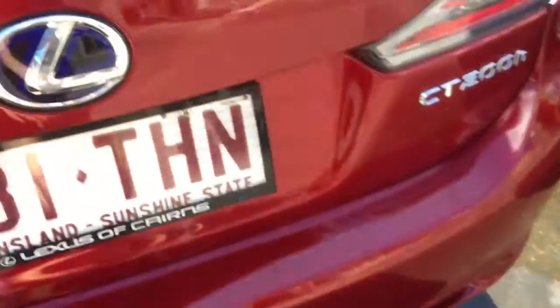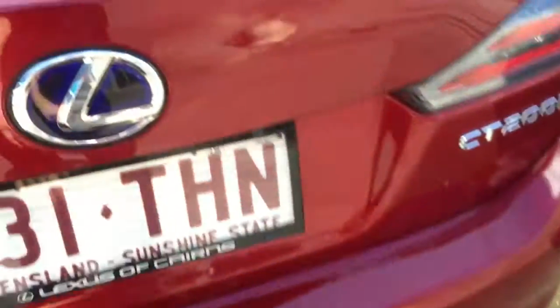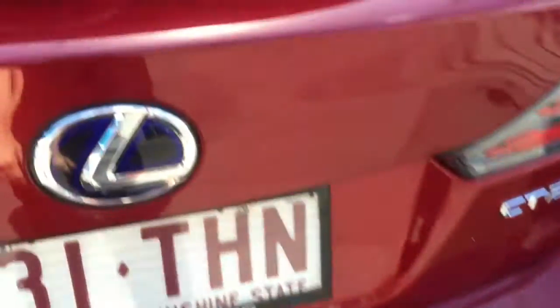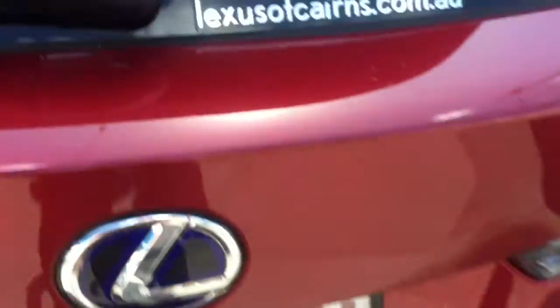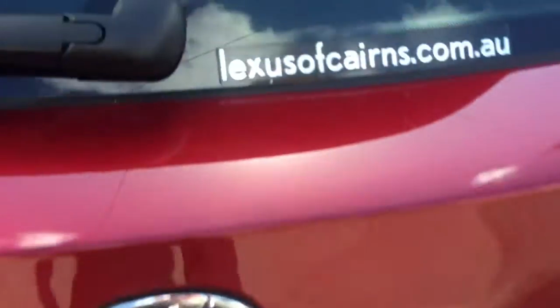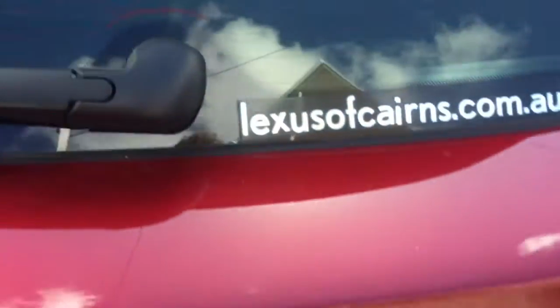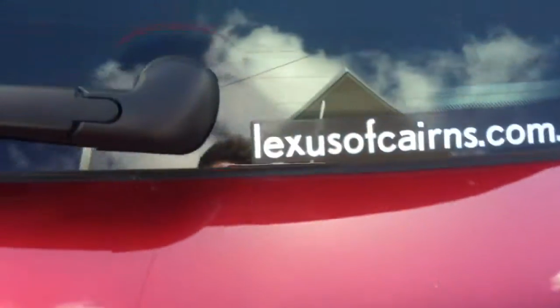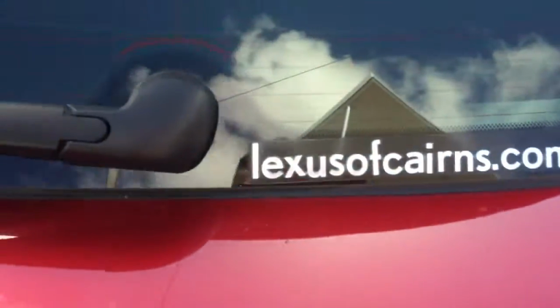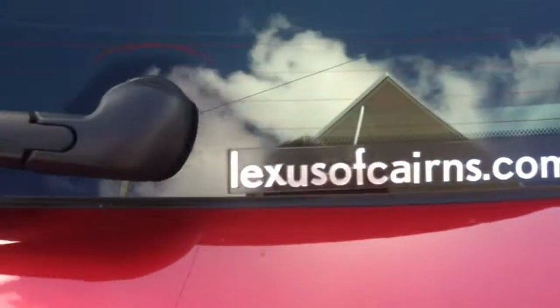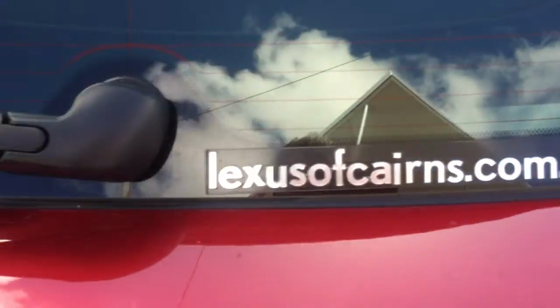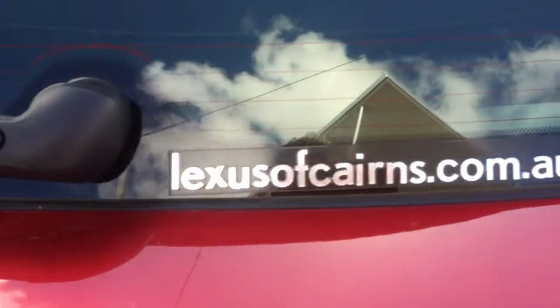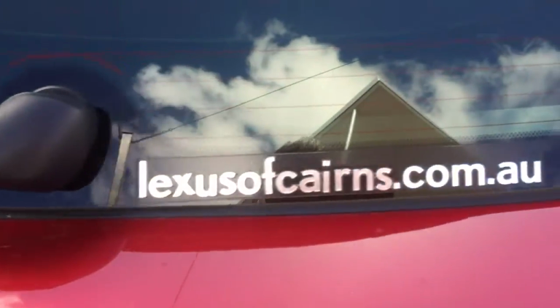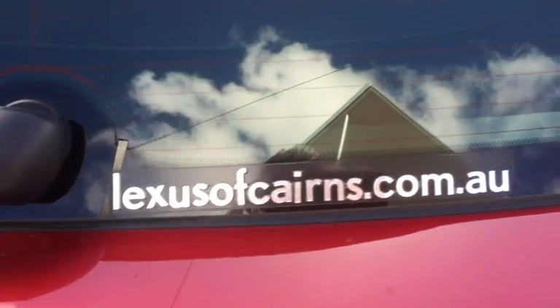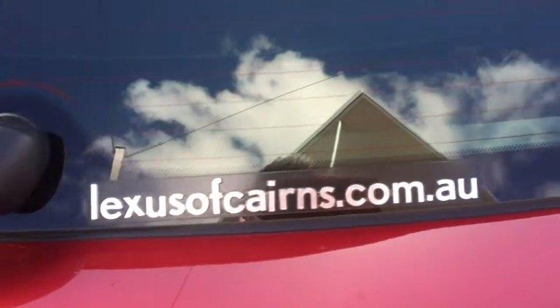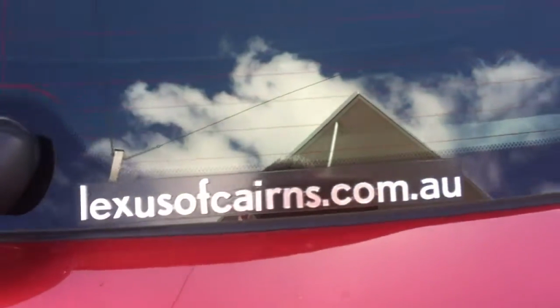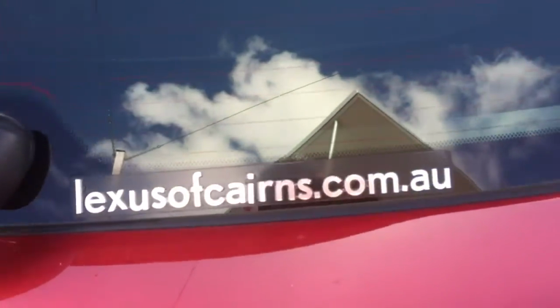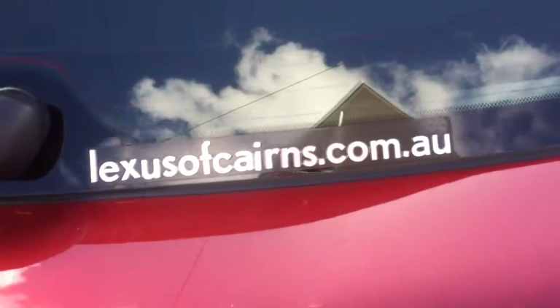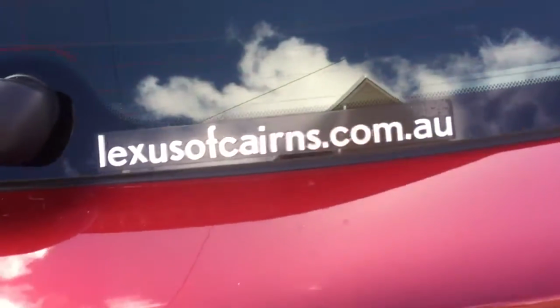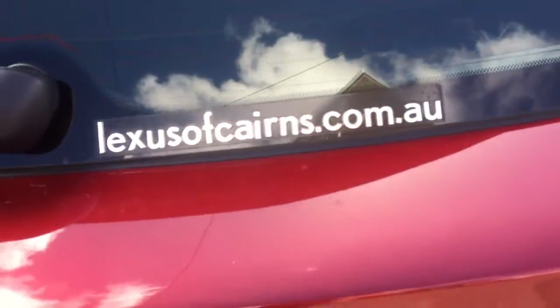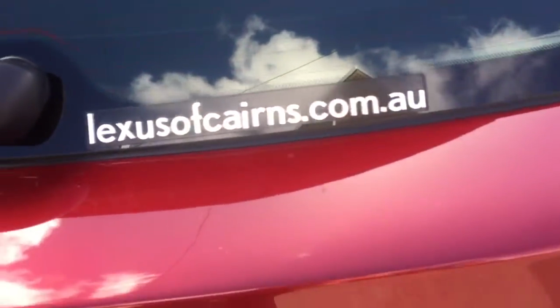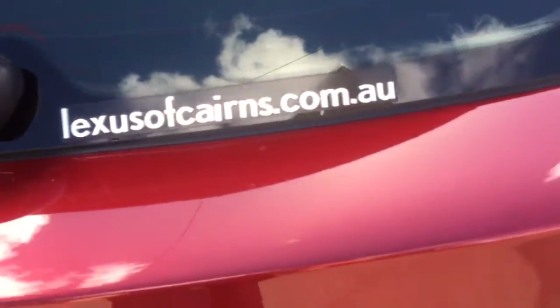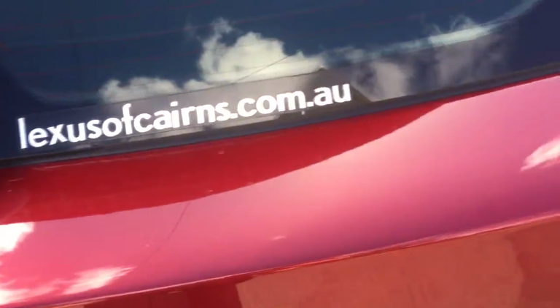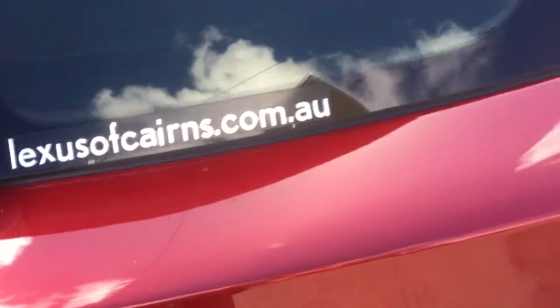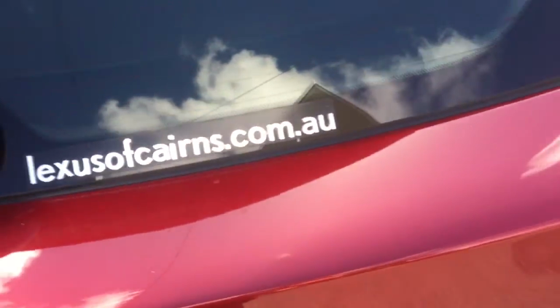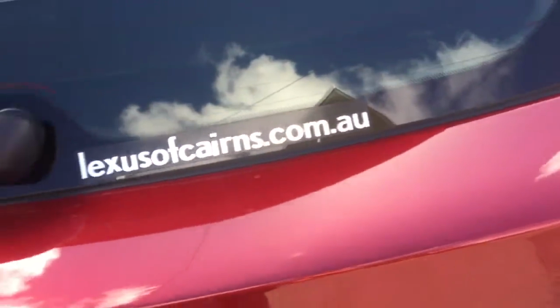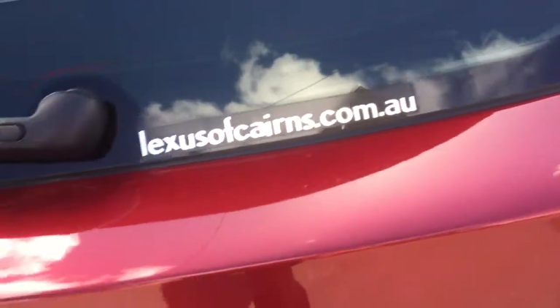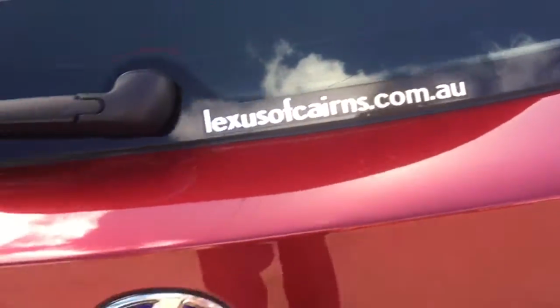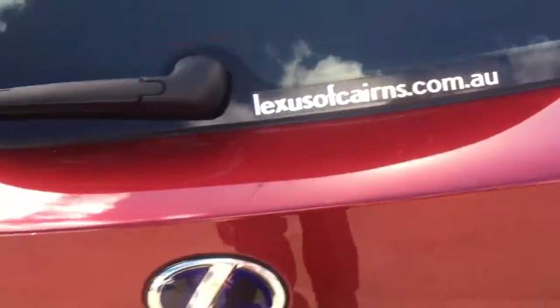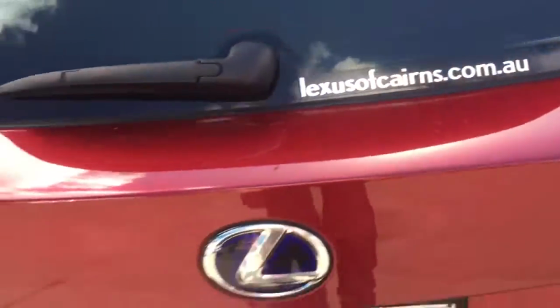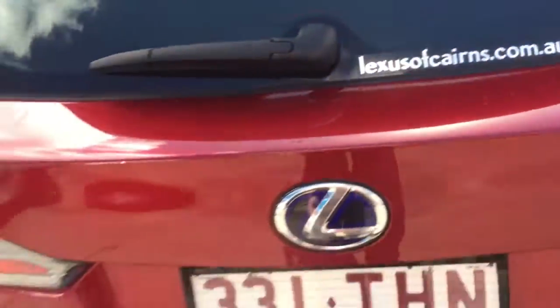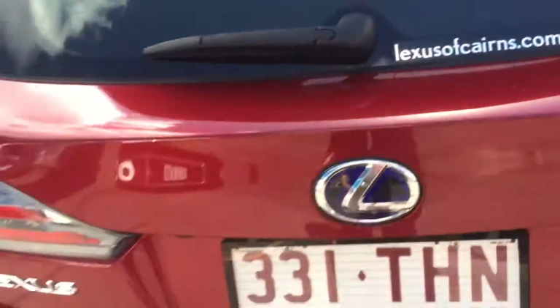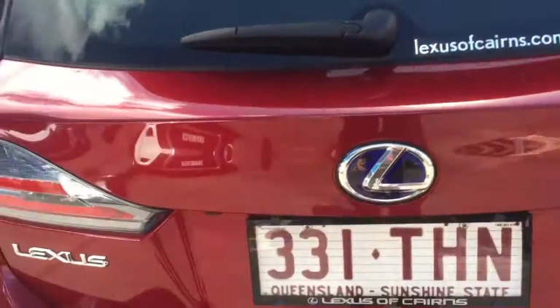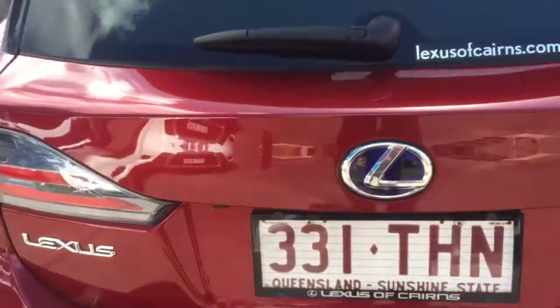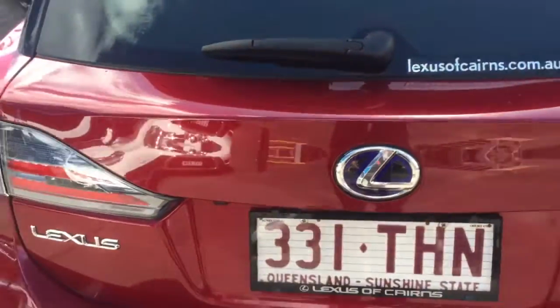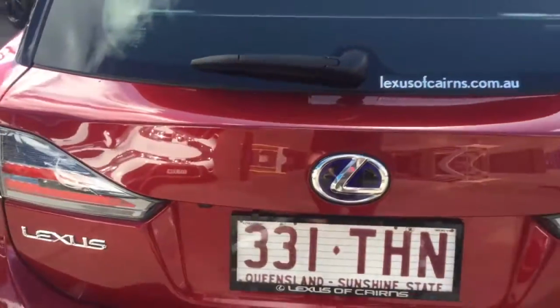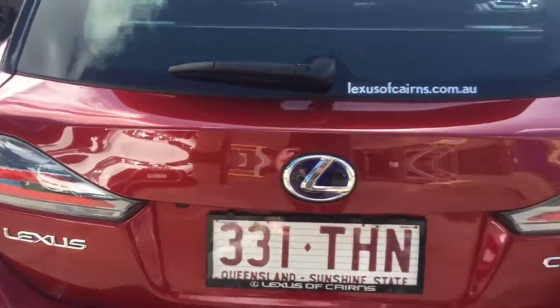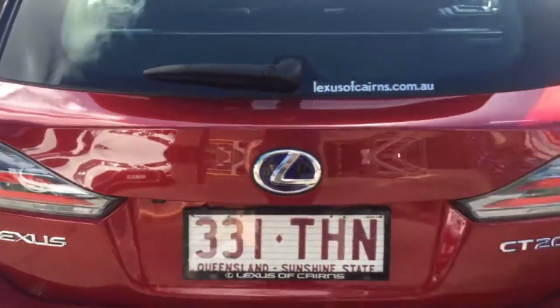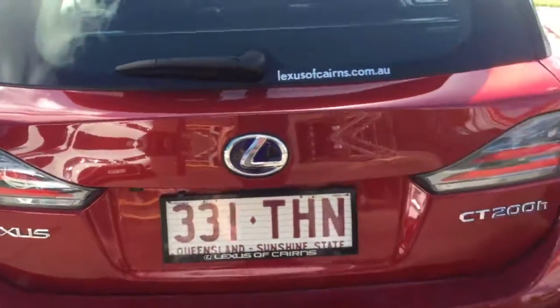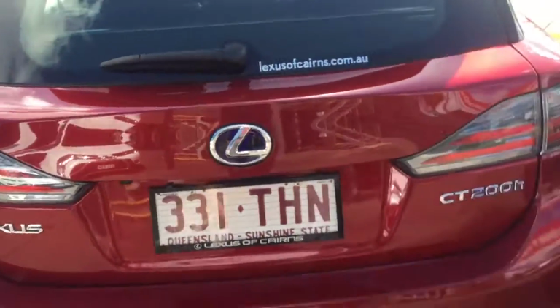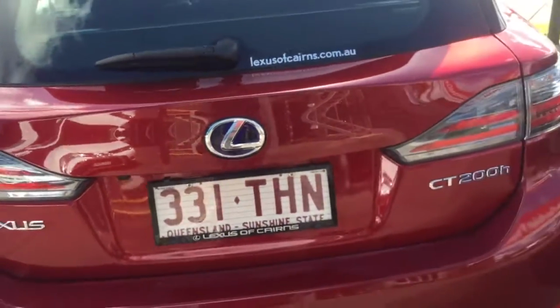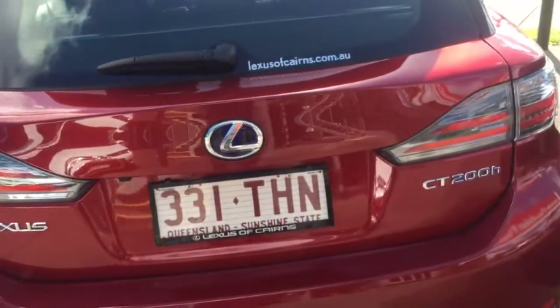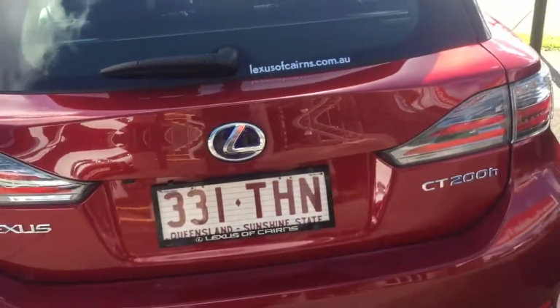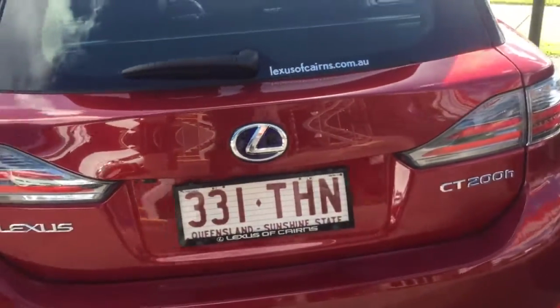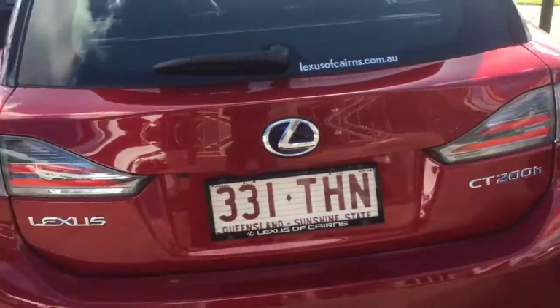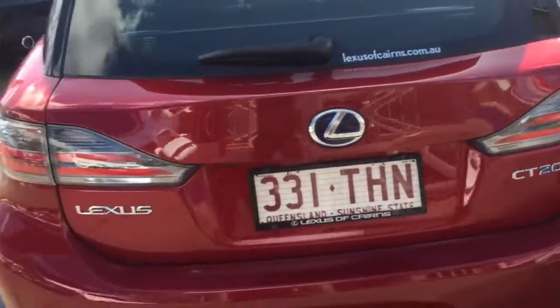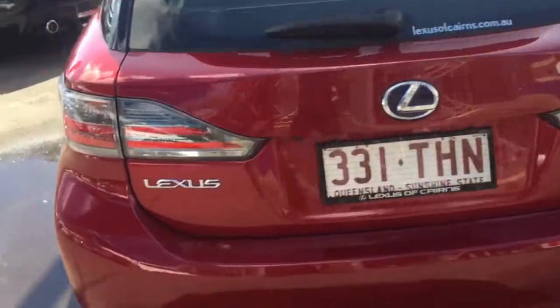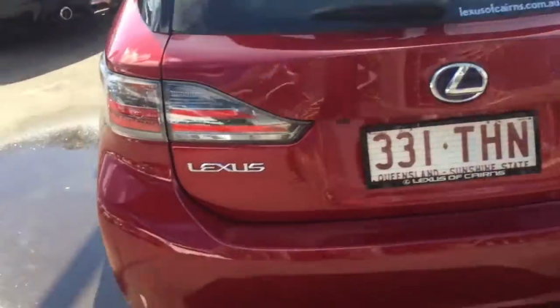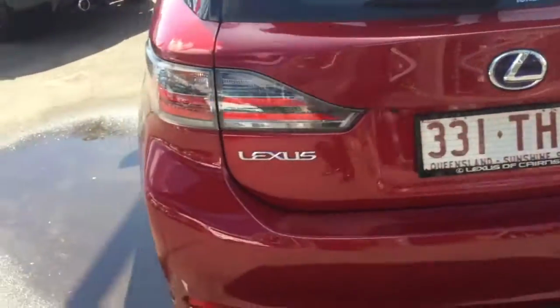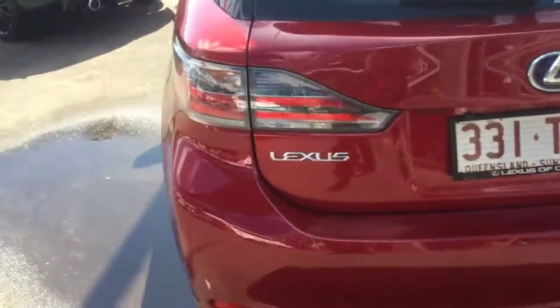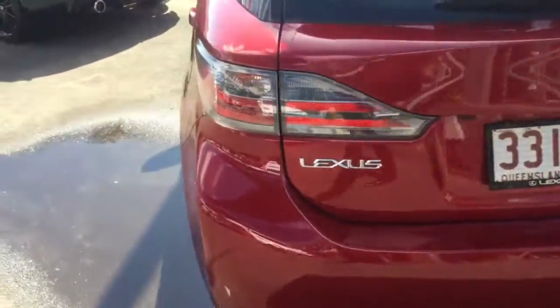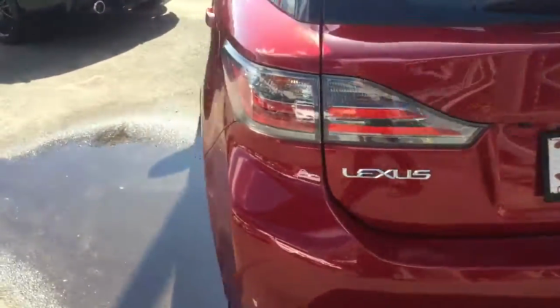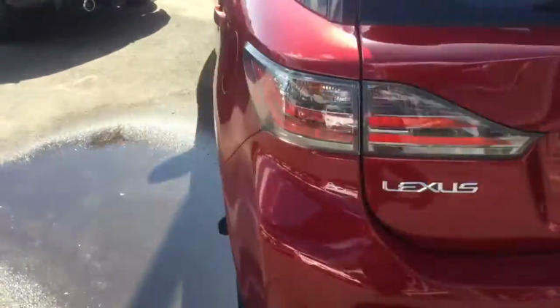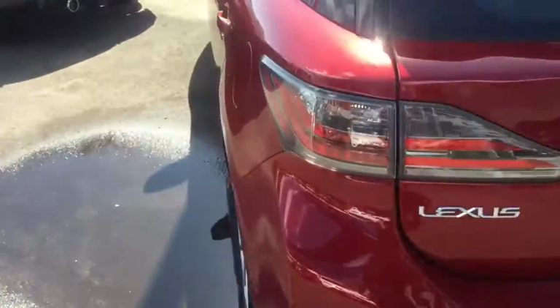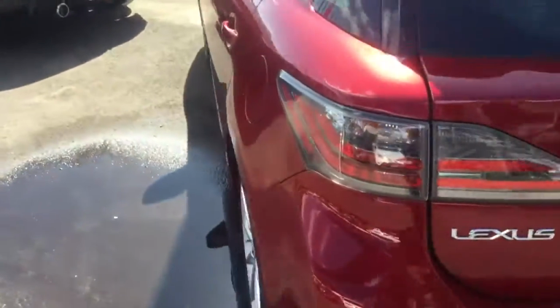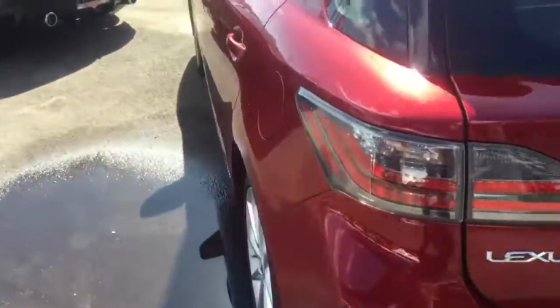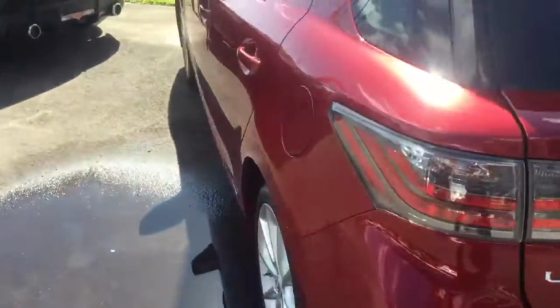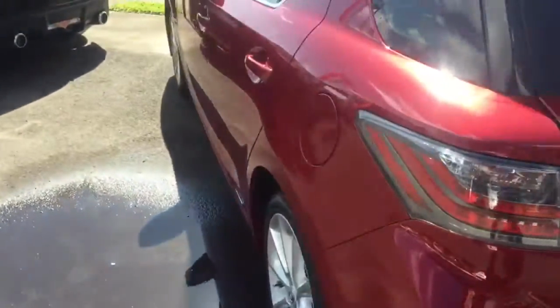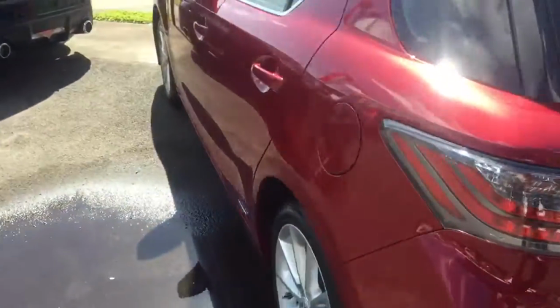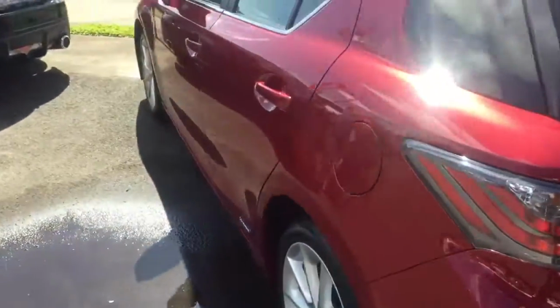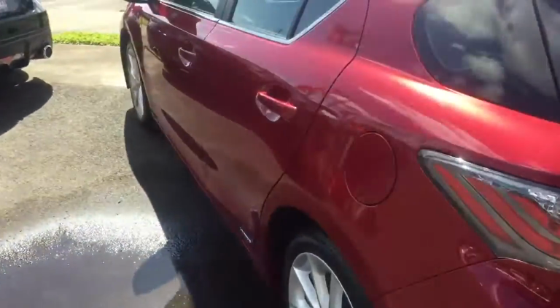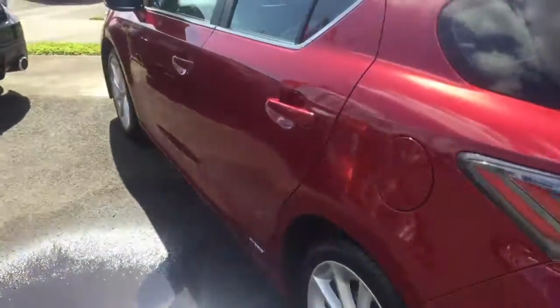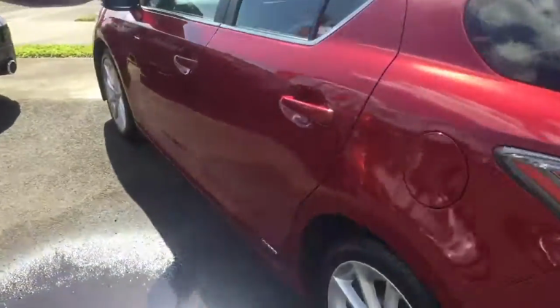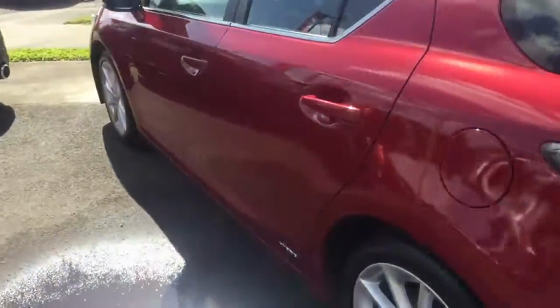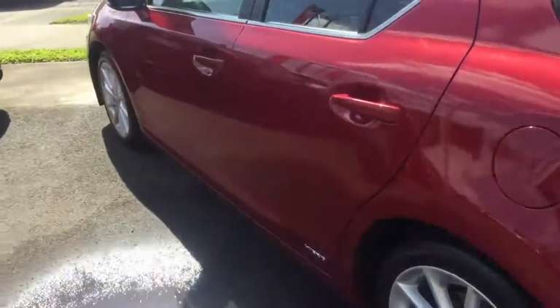And that's who we are — Lexus Cairns. We do sell Lexus. We're the only Lexus dealer up here, so anything Lexus, we sell it.